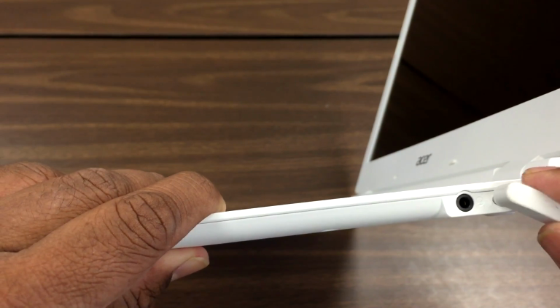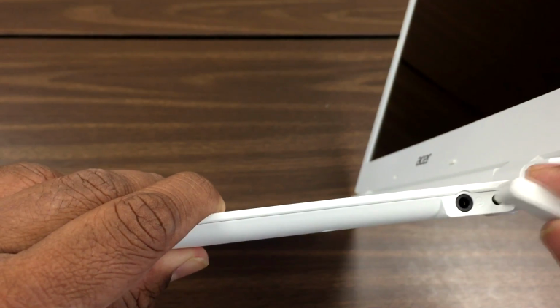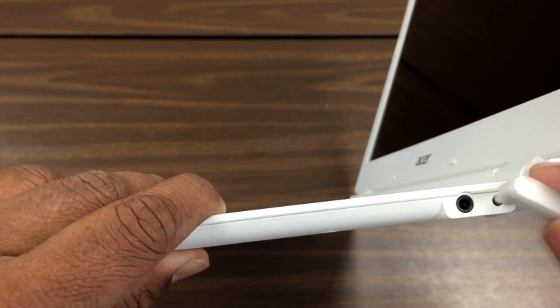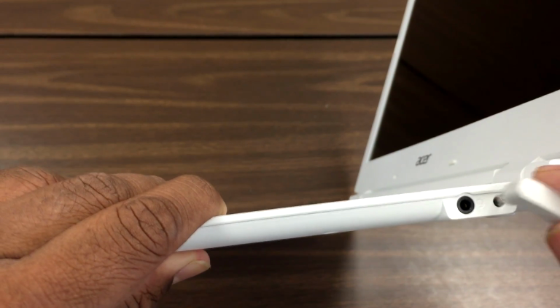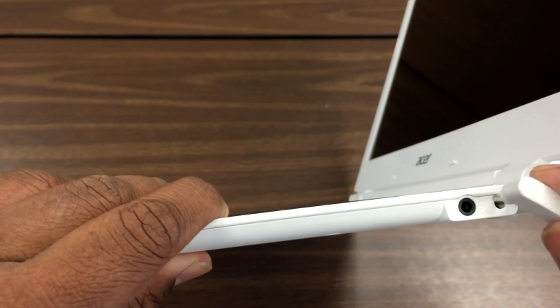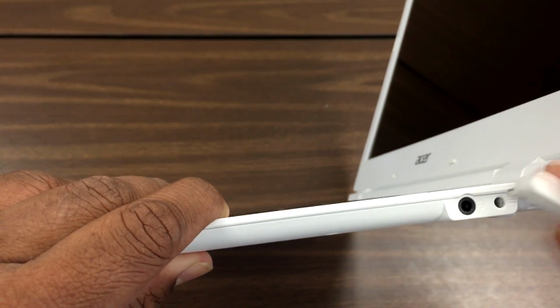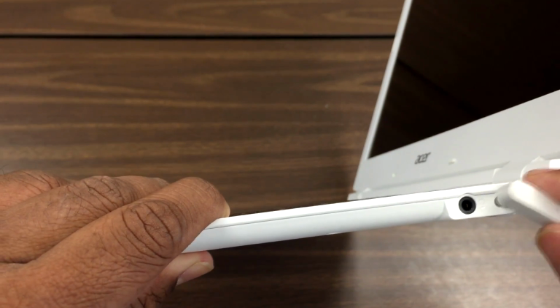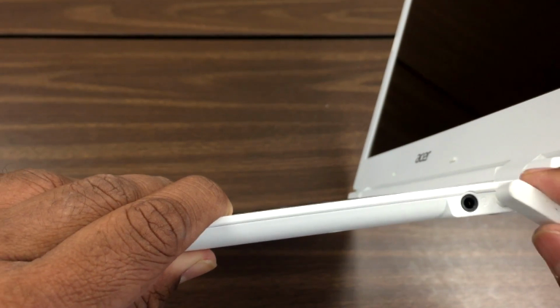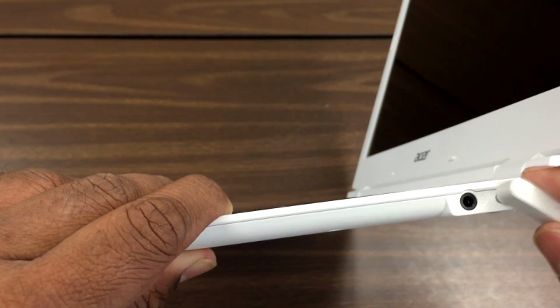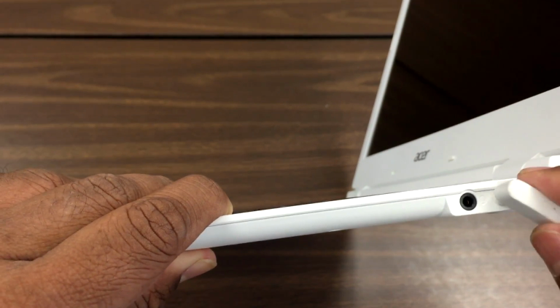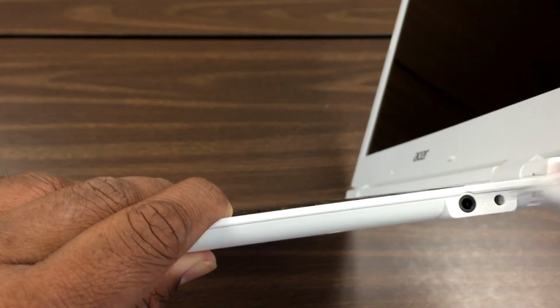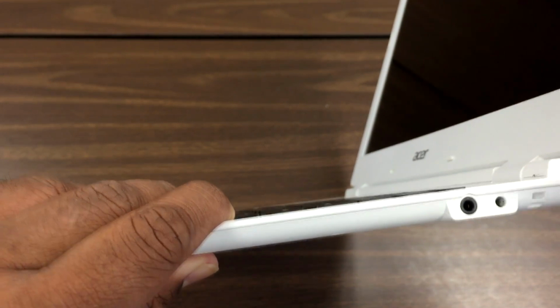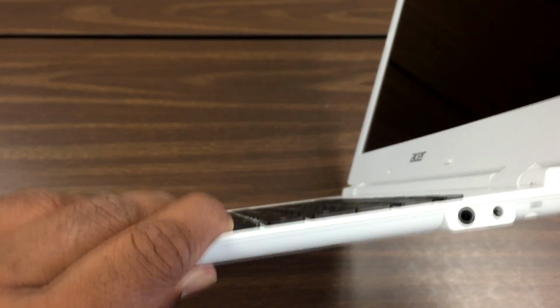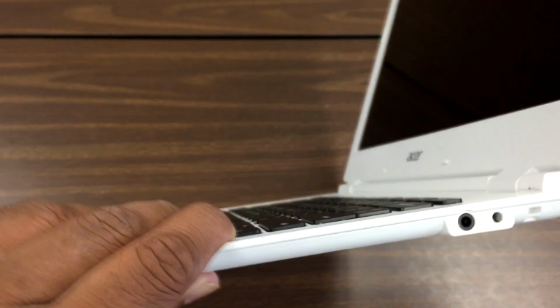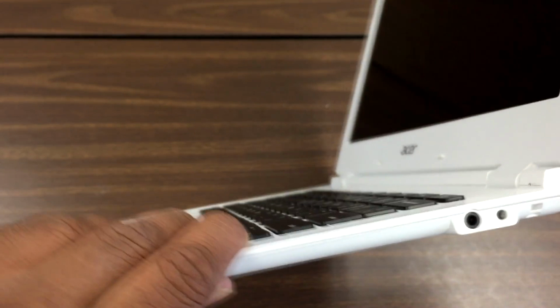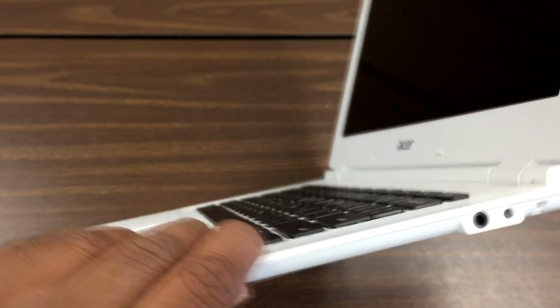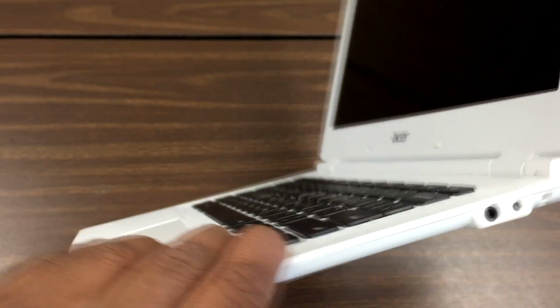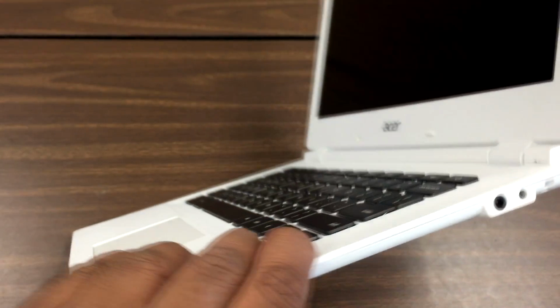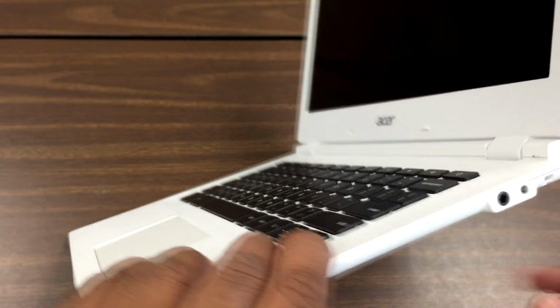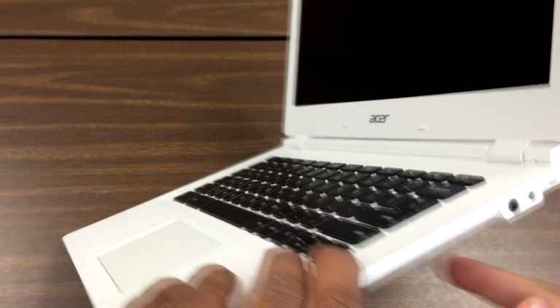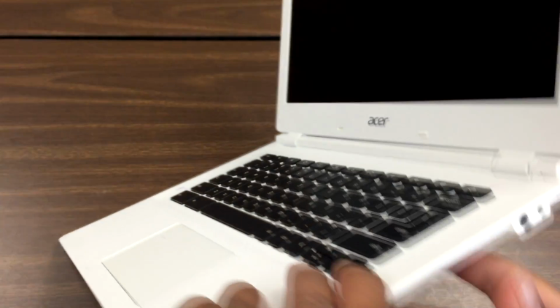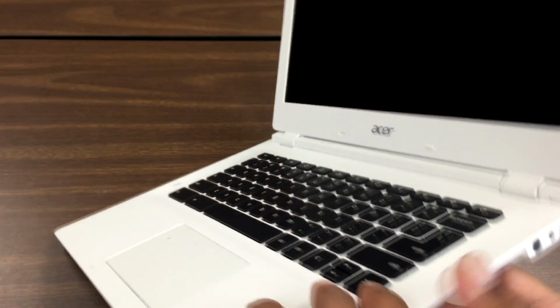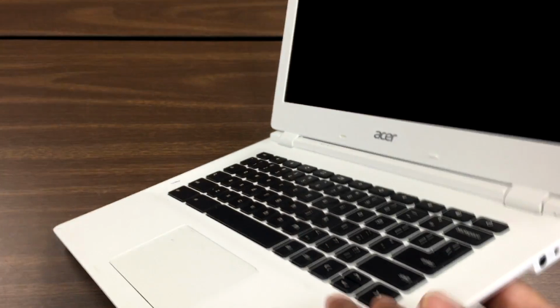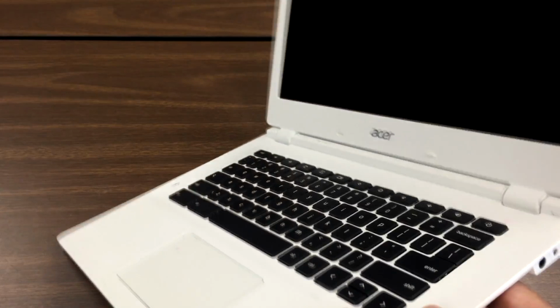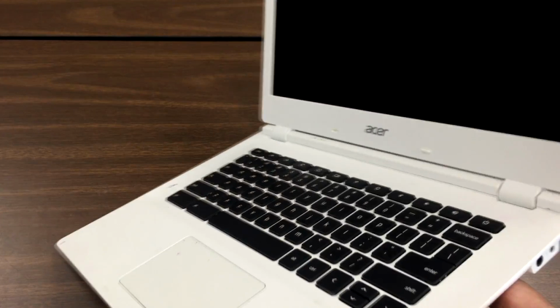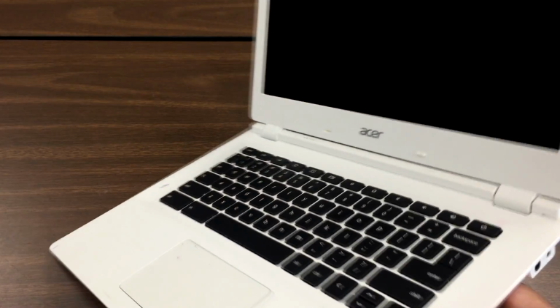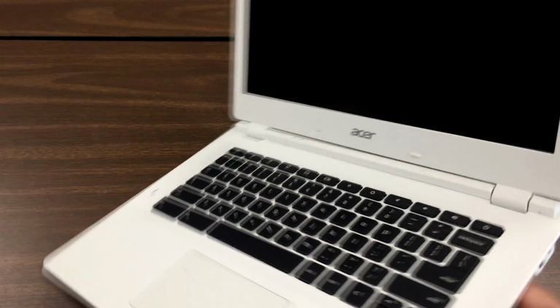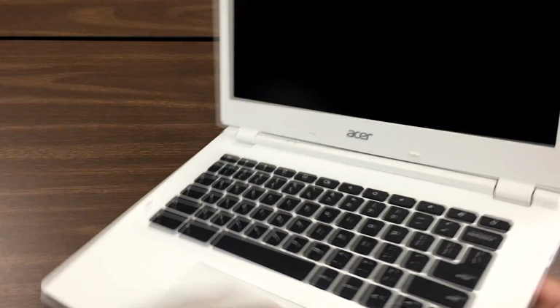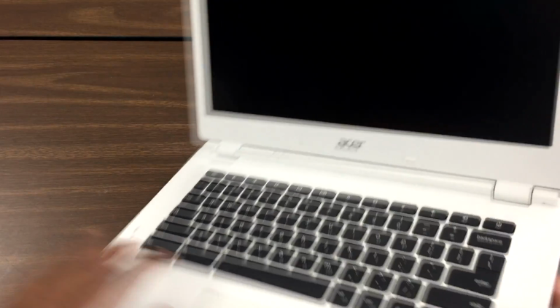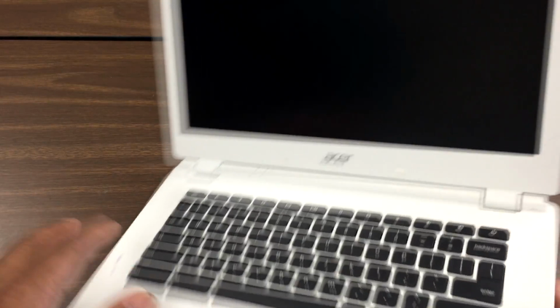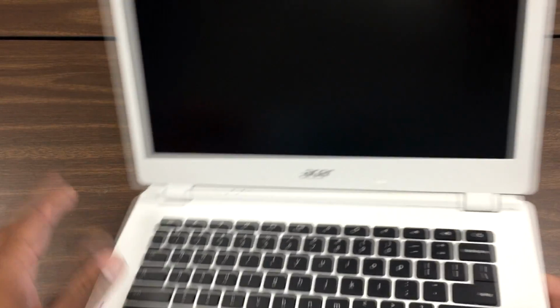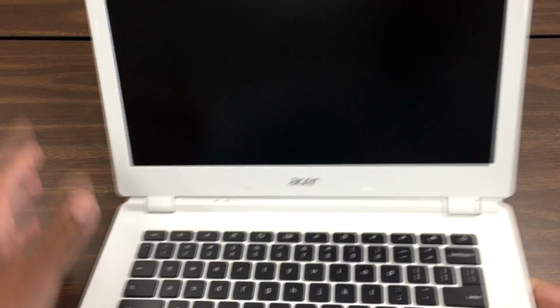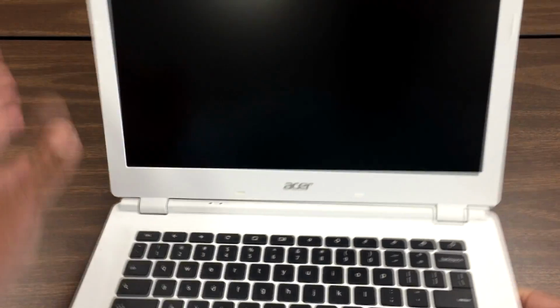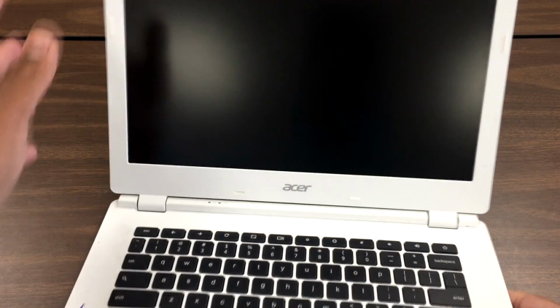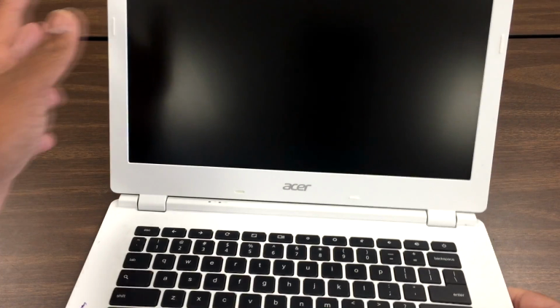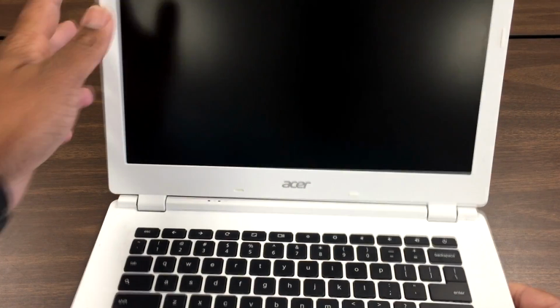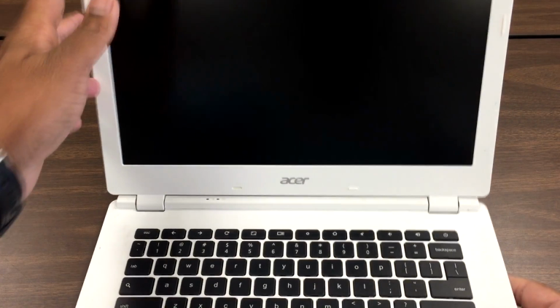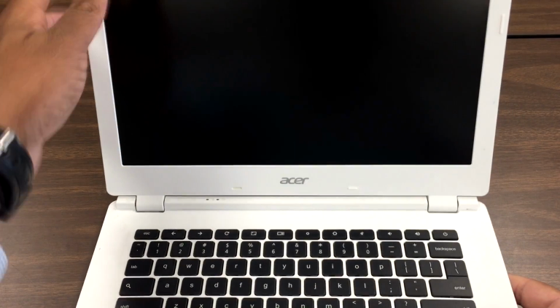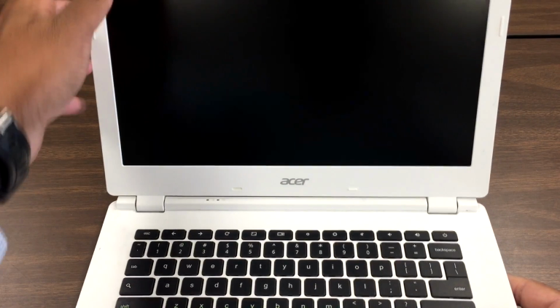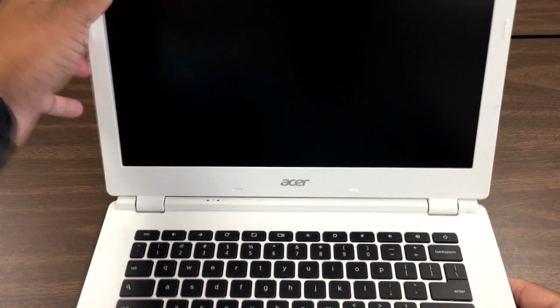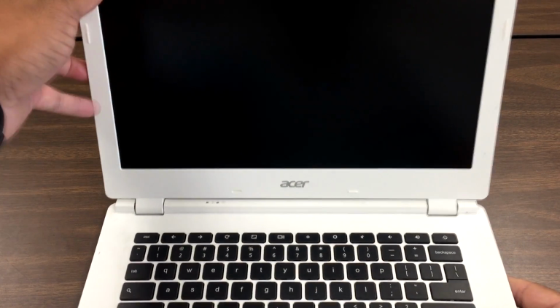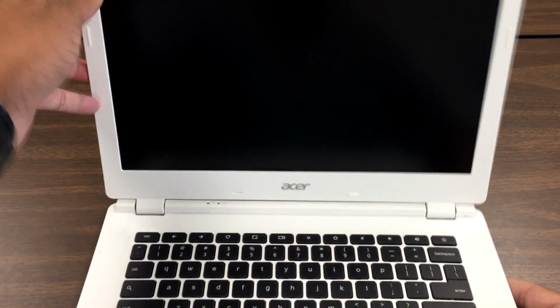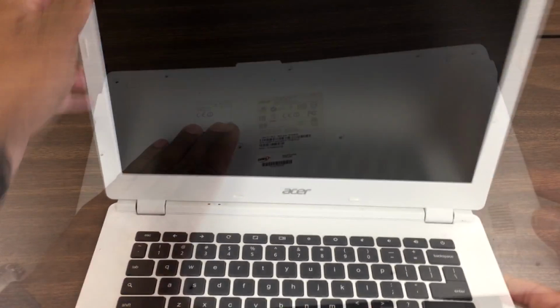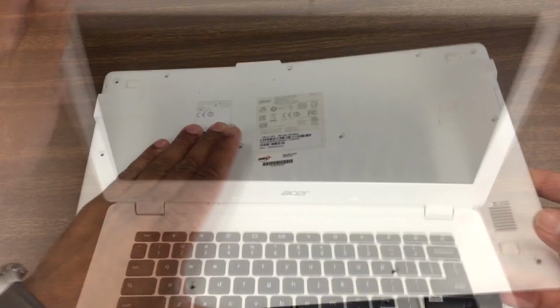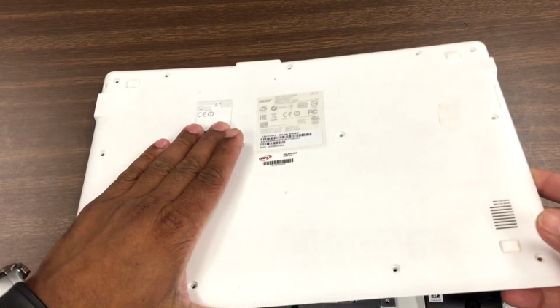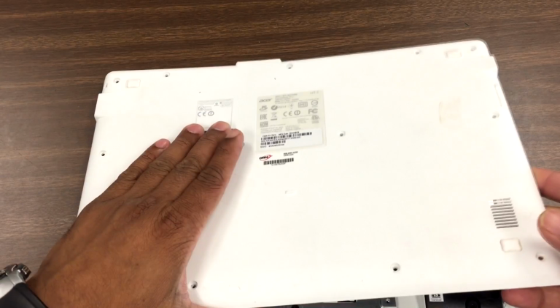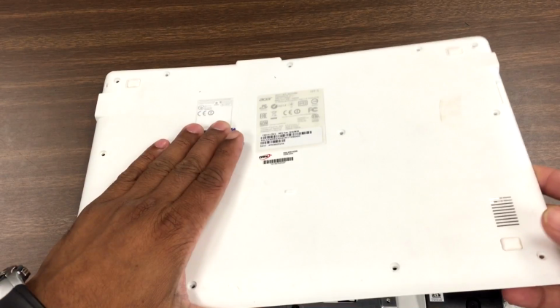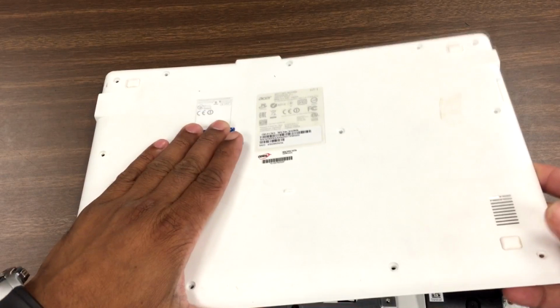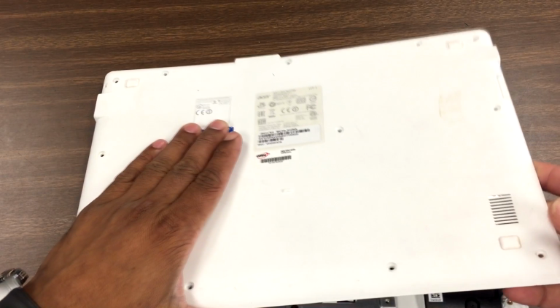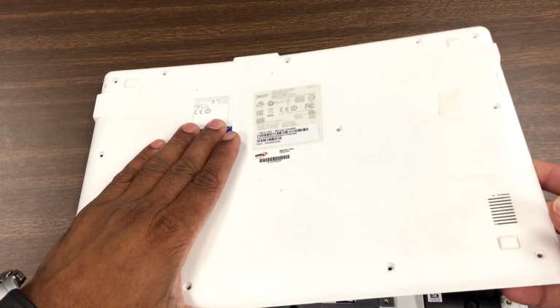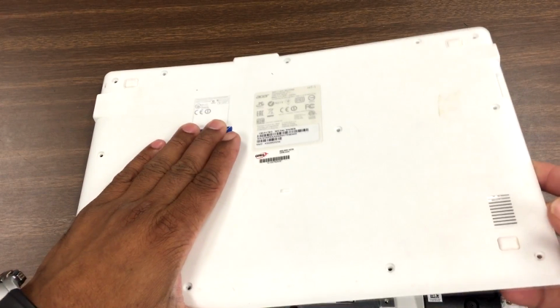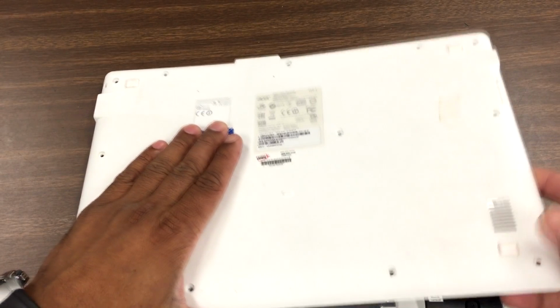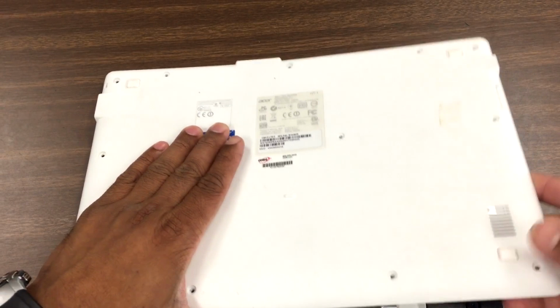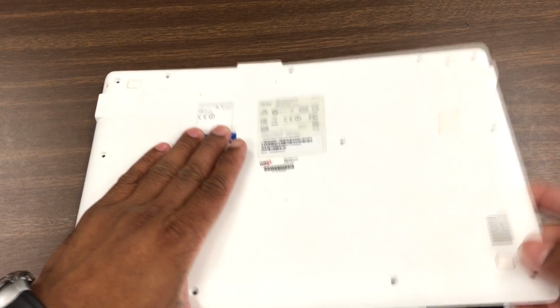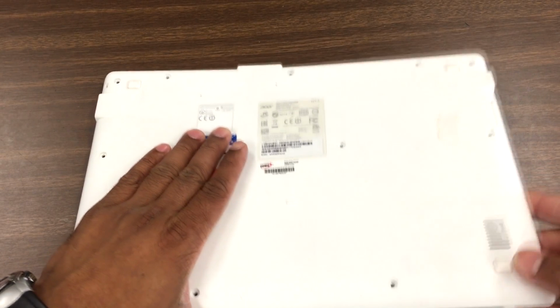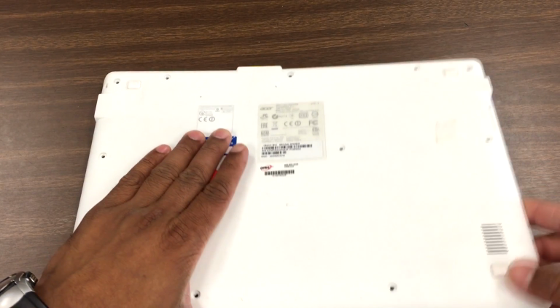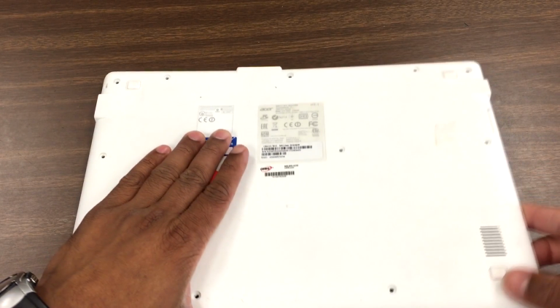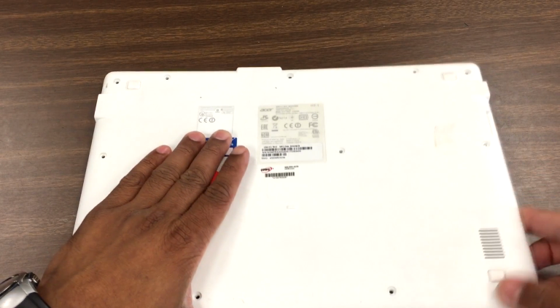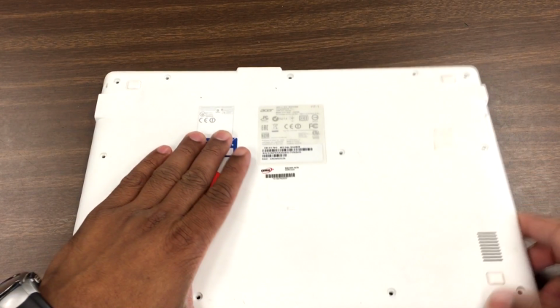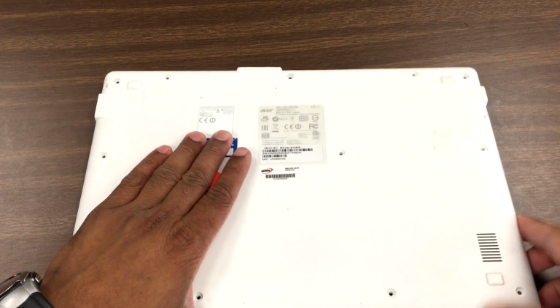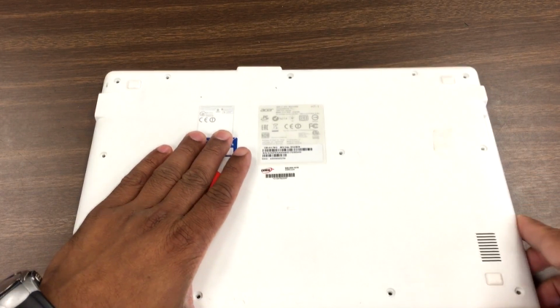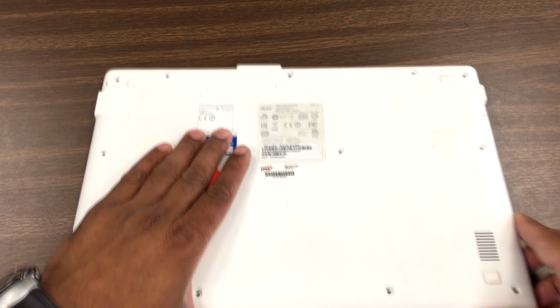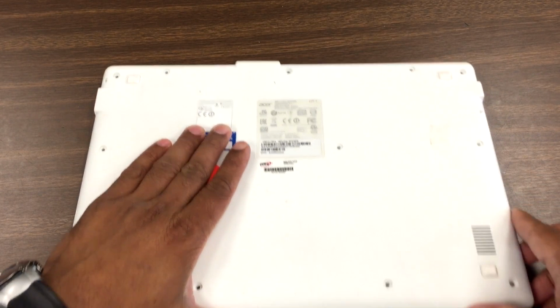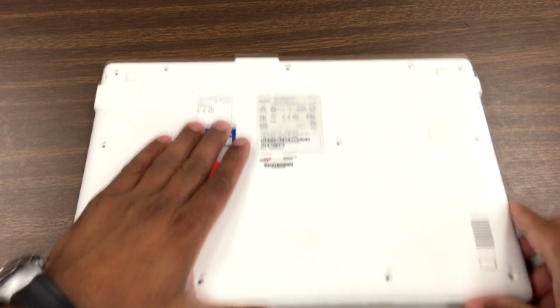Looks like the DC port — where the pin plugs into — came loose.